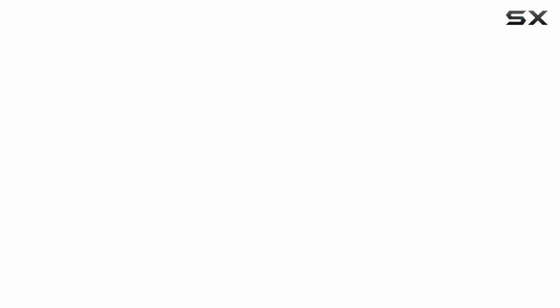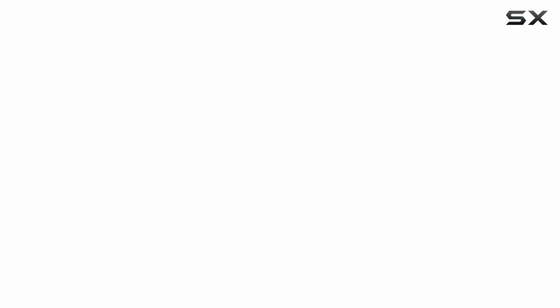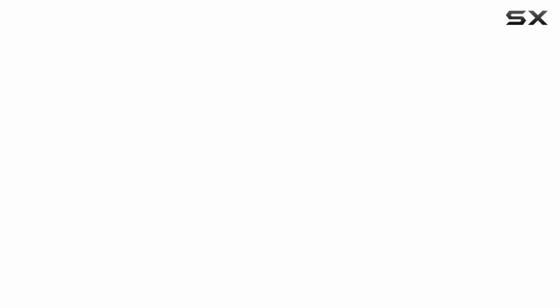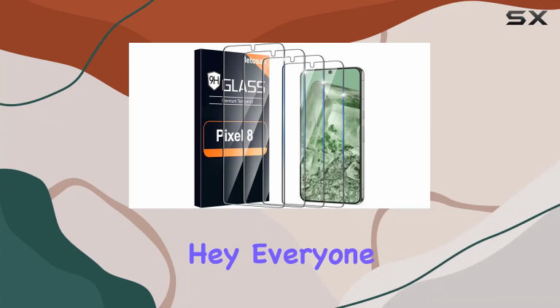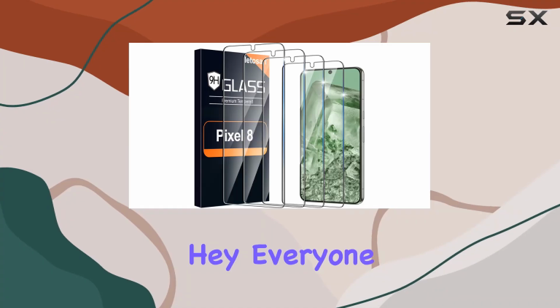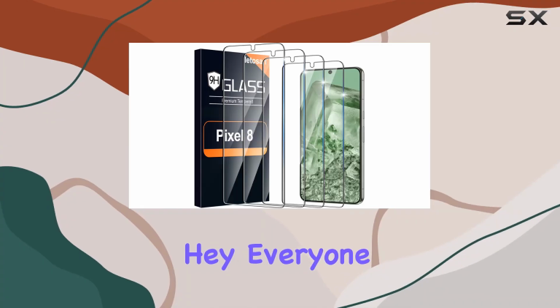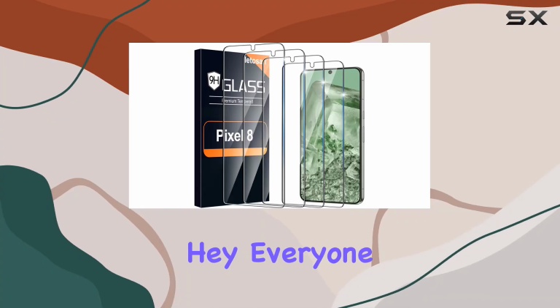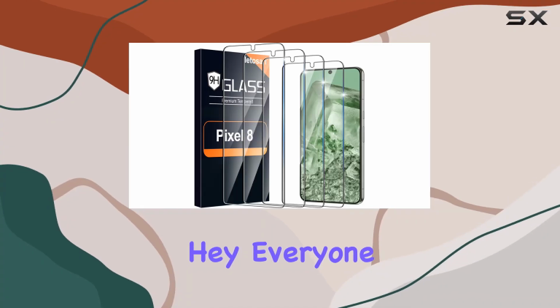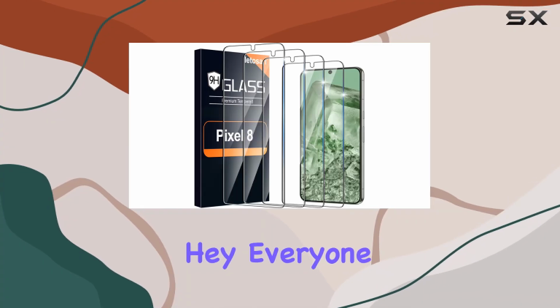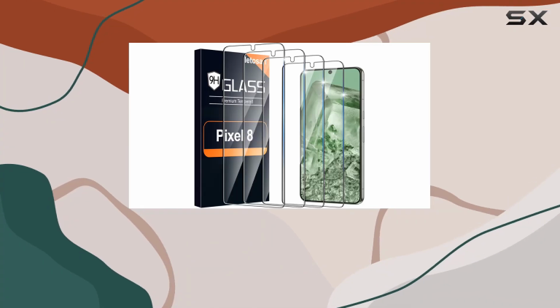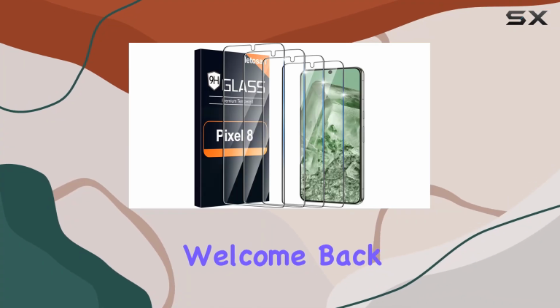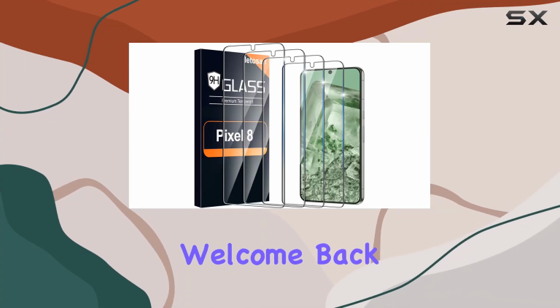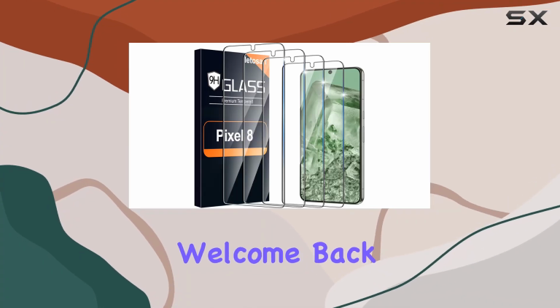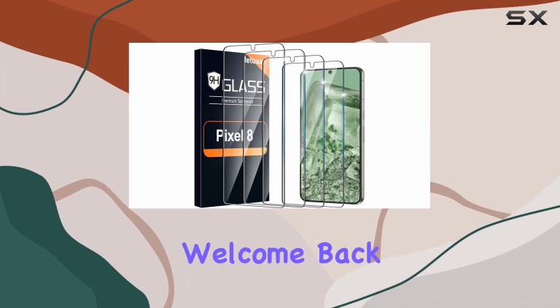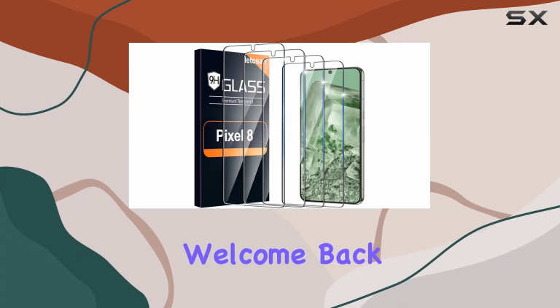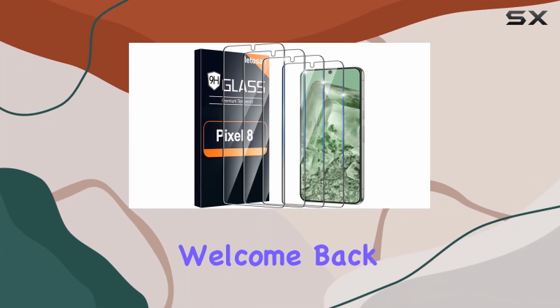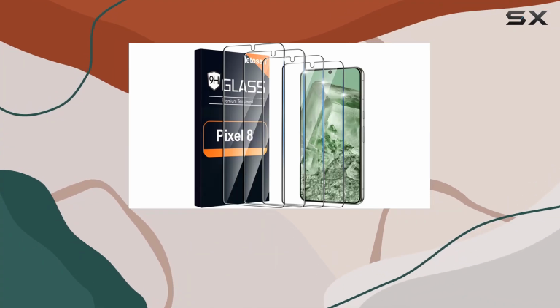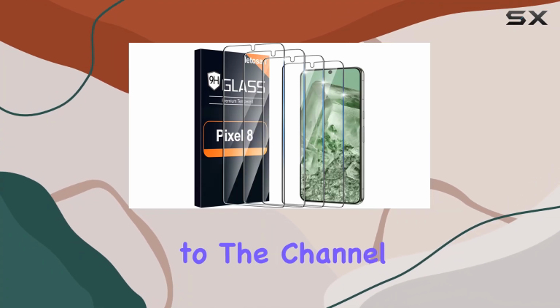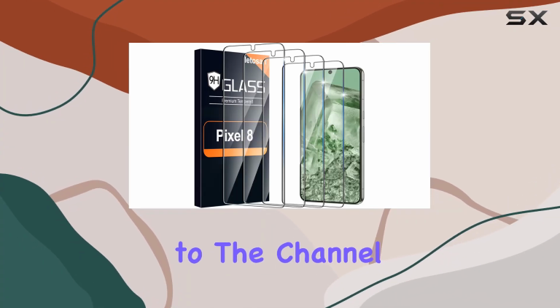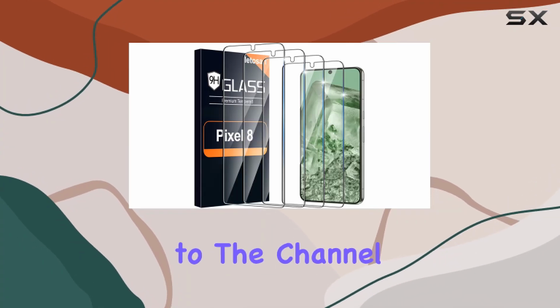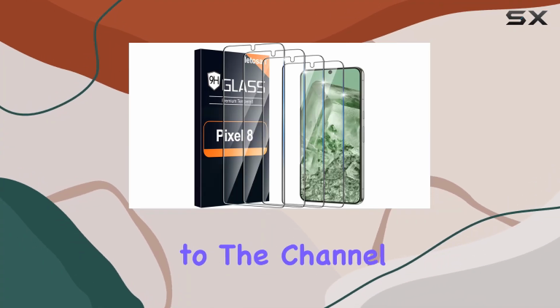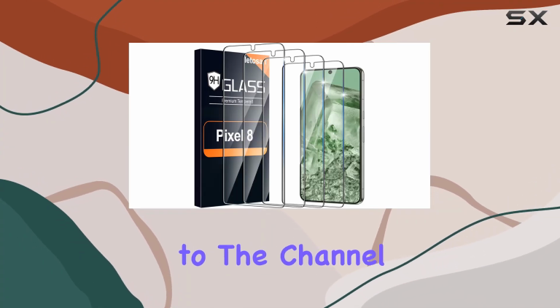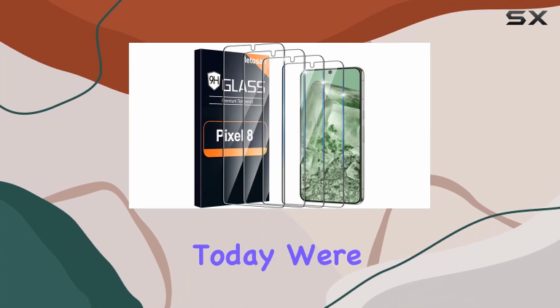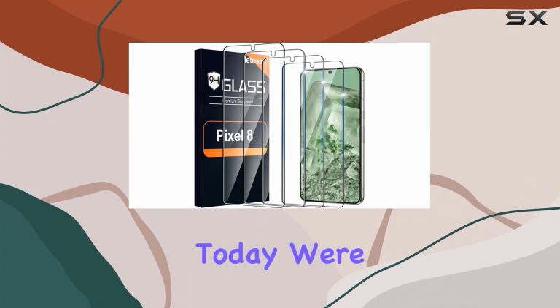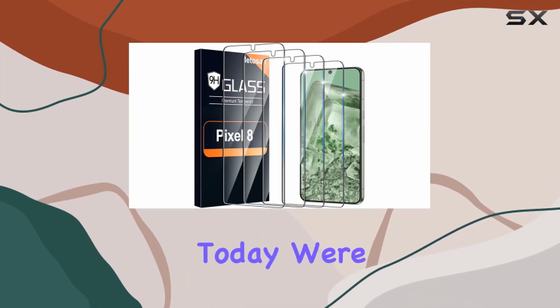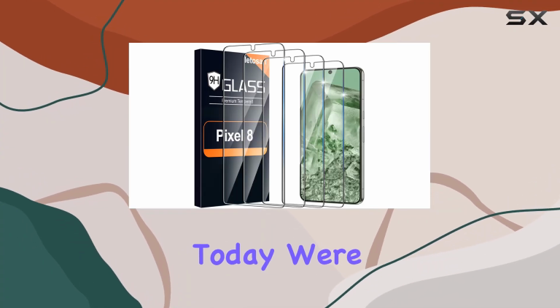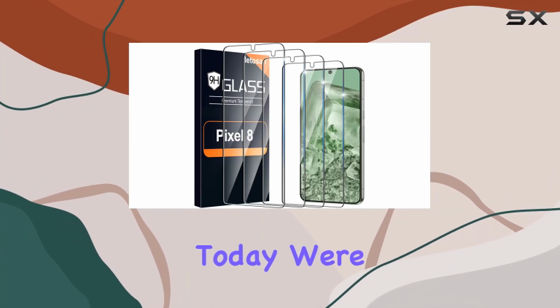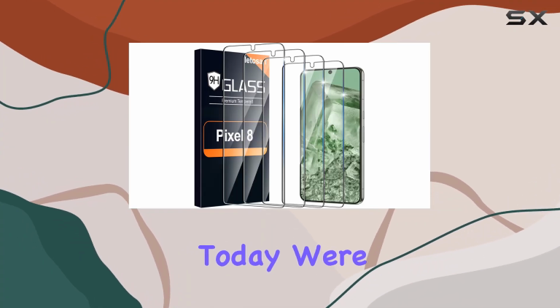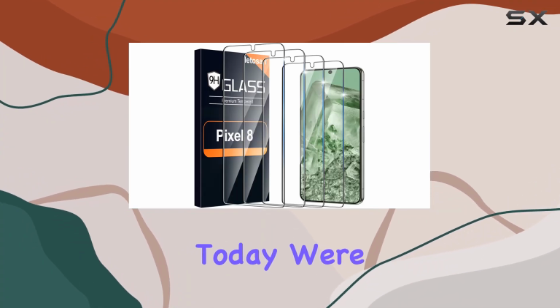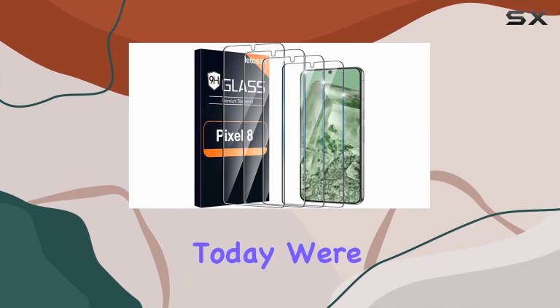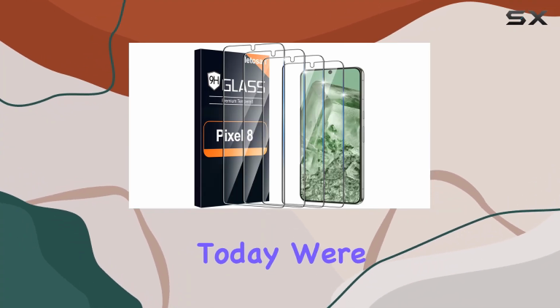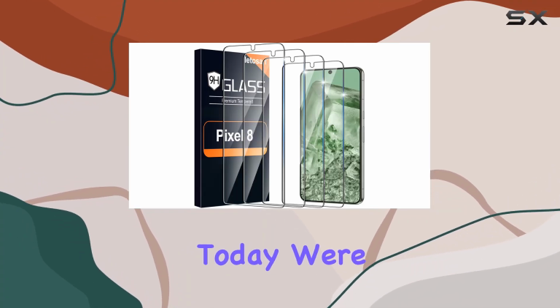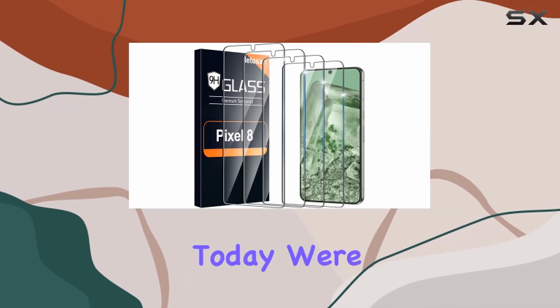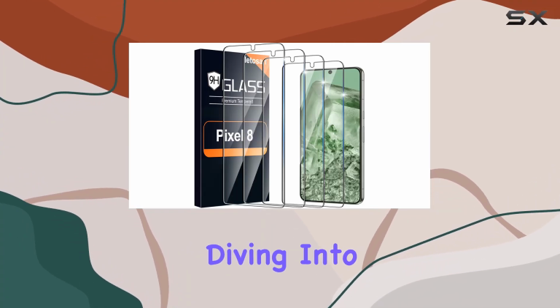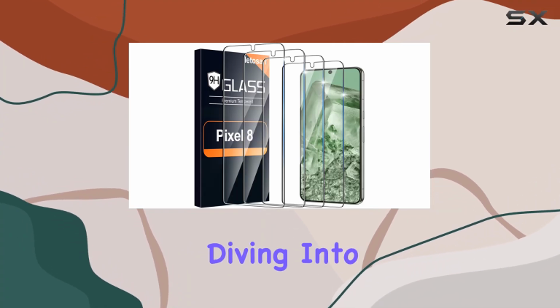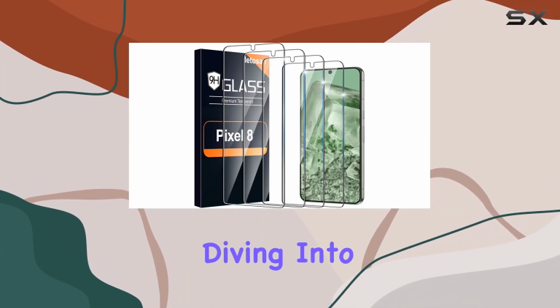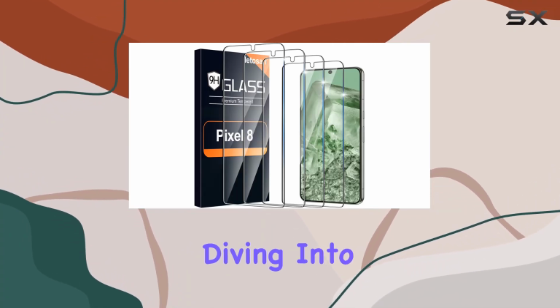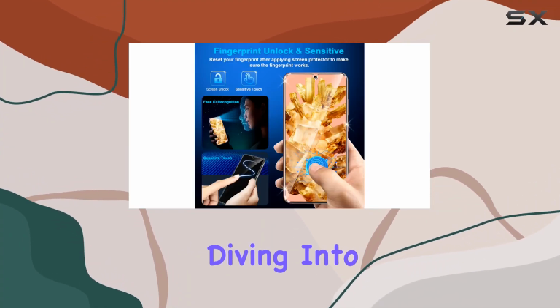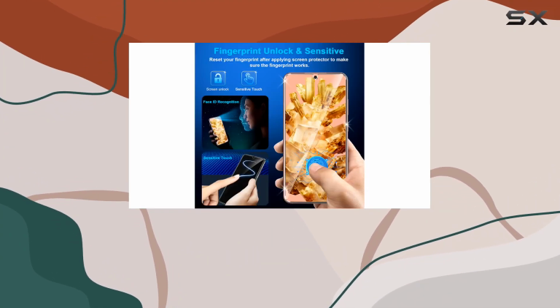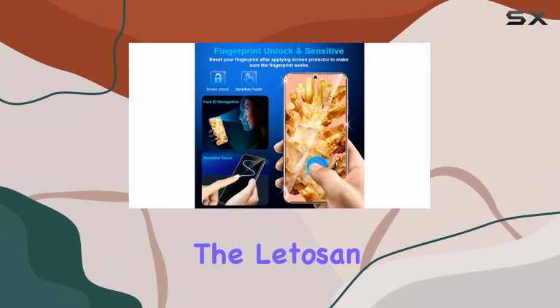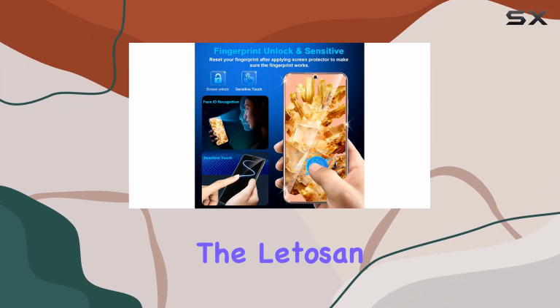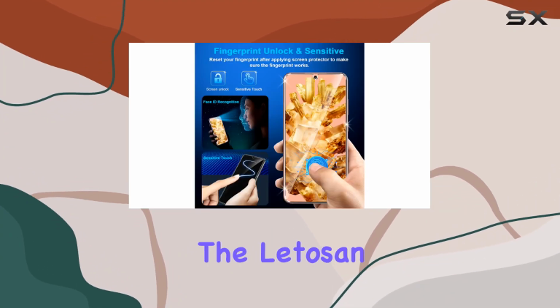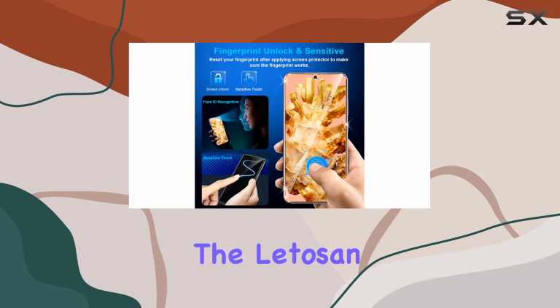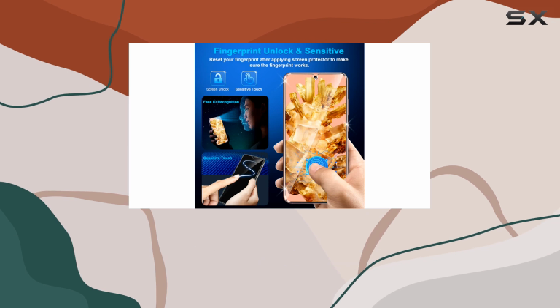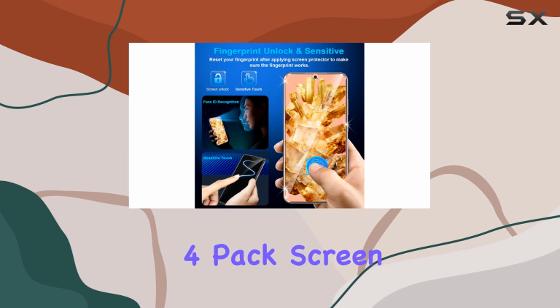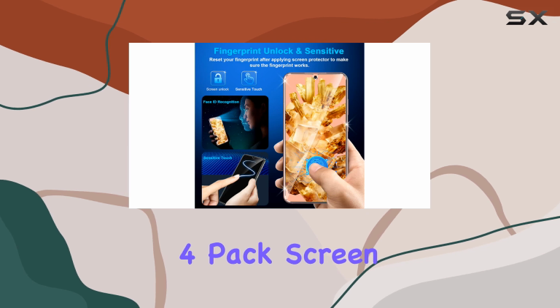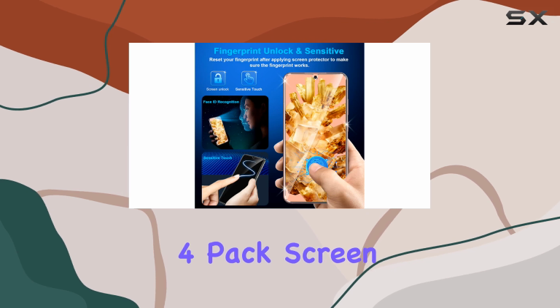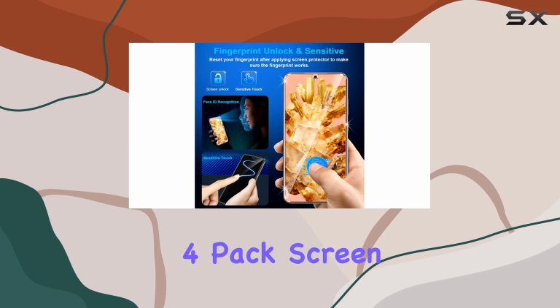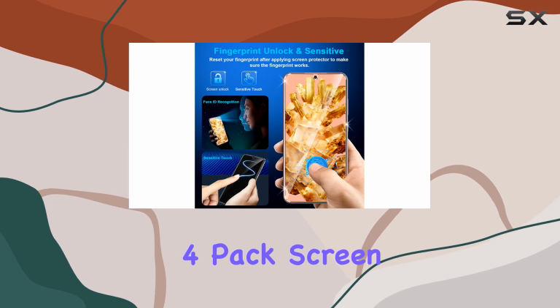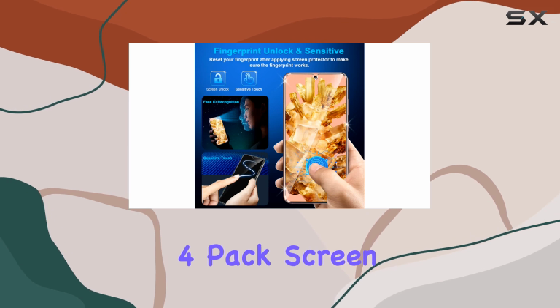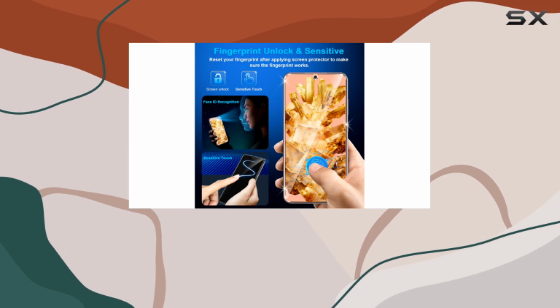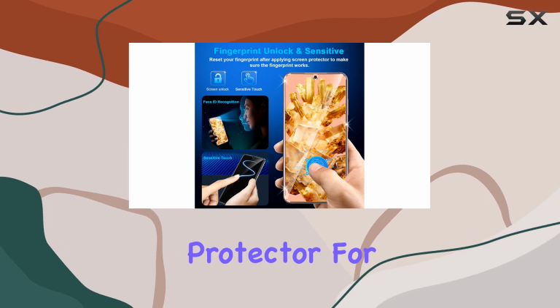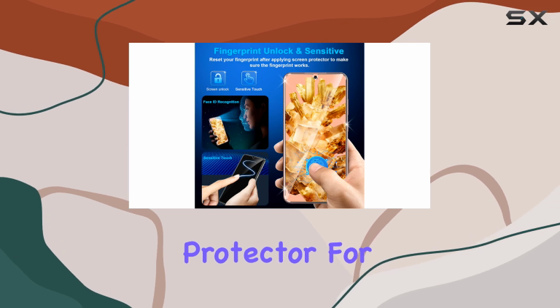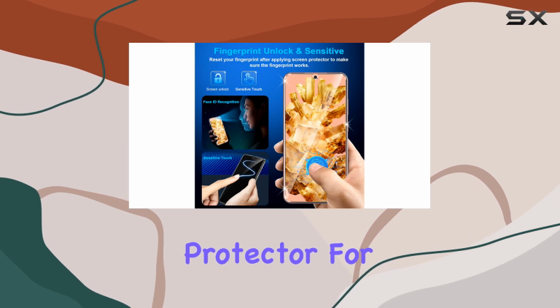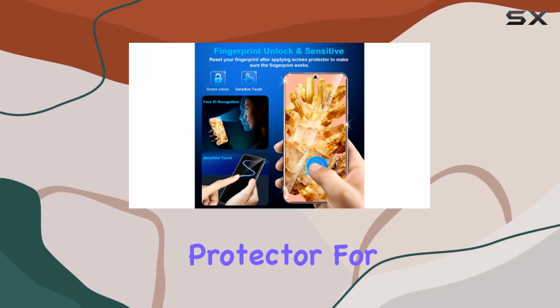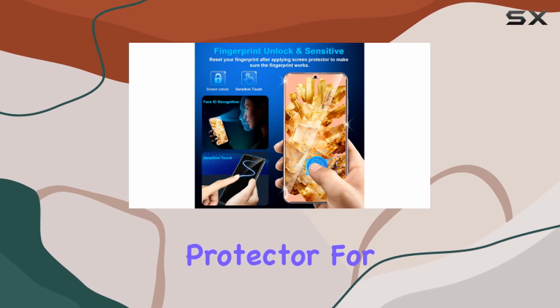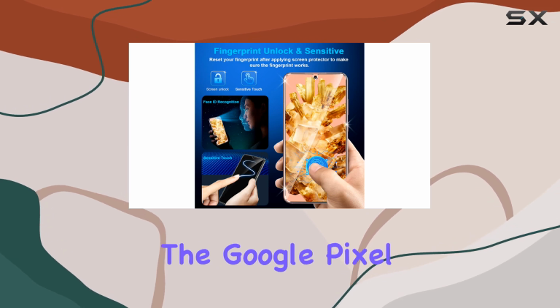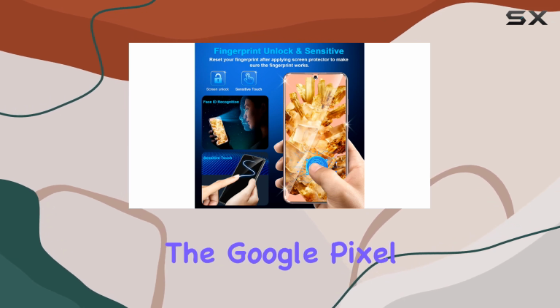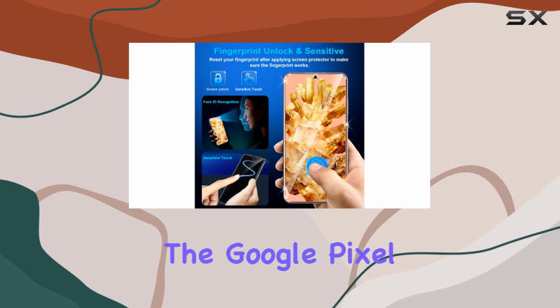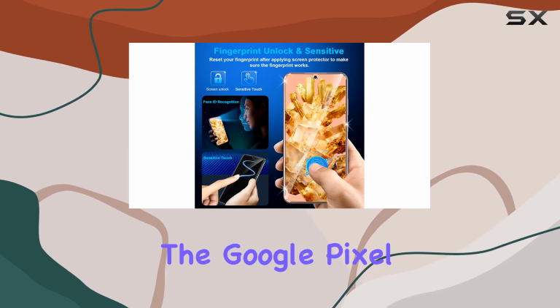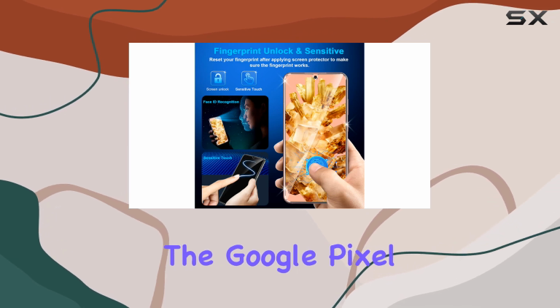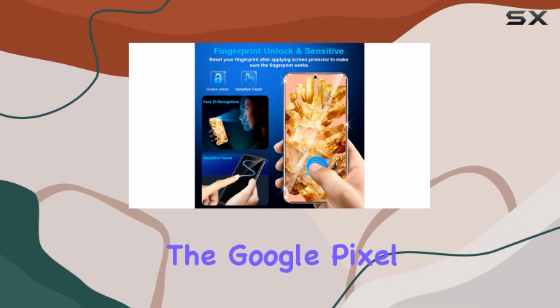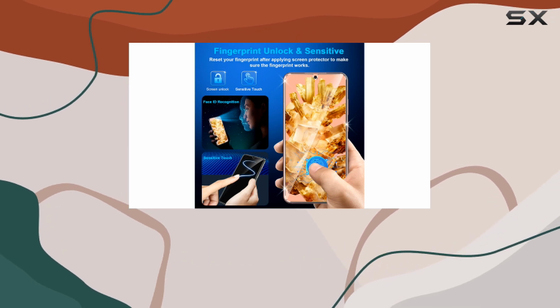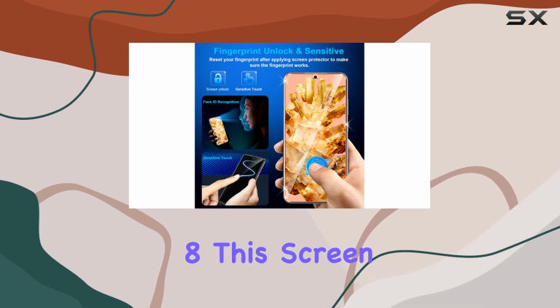Hey everyone, welcome back to the channel. Today, we're diving into the LitaSan 4-Pack Screen Protector for the Google Pixel 8.